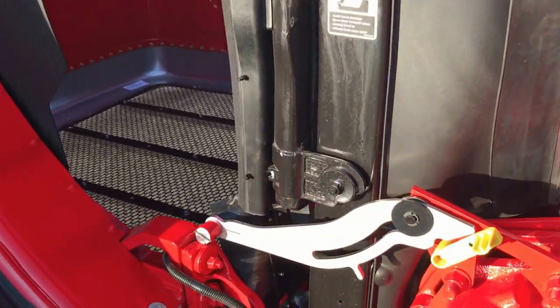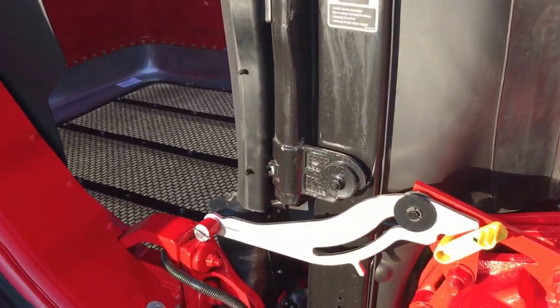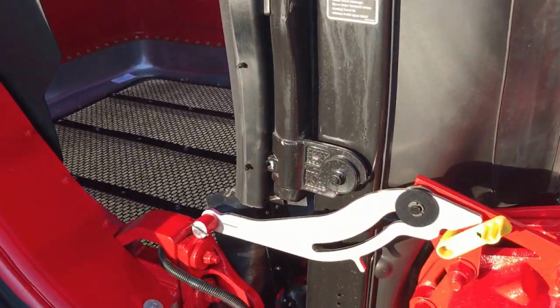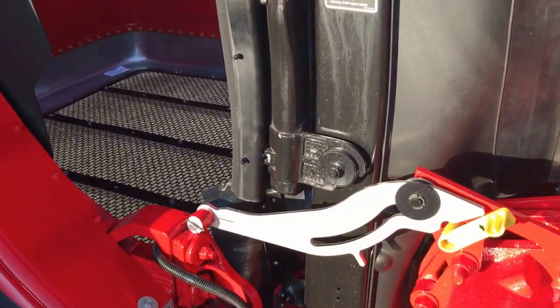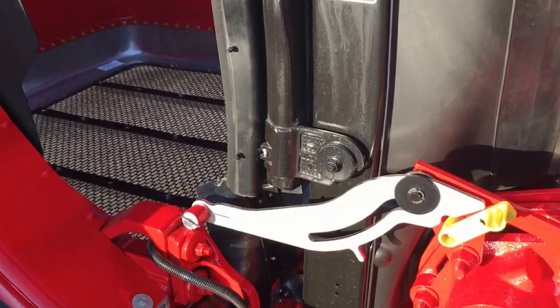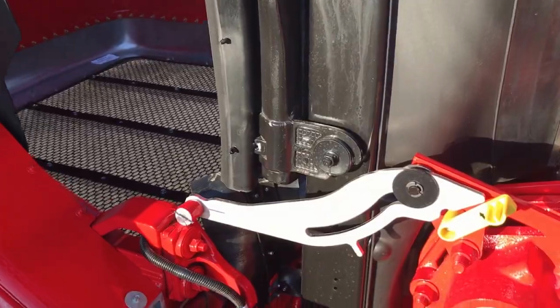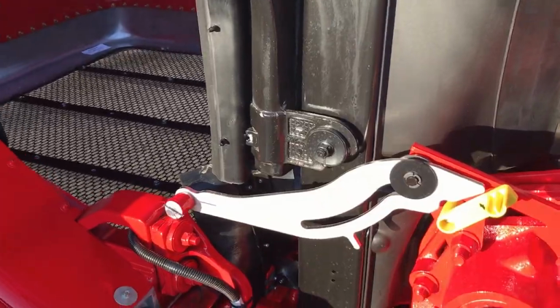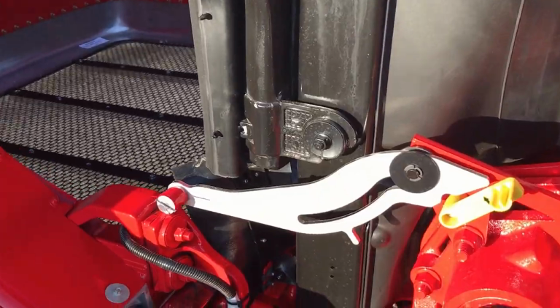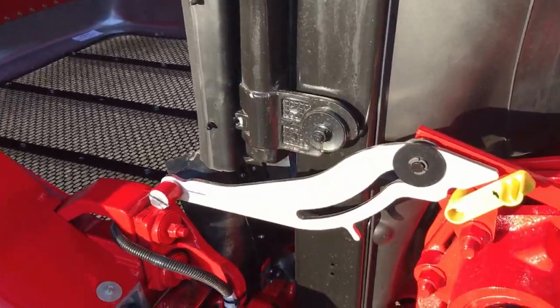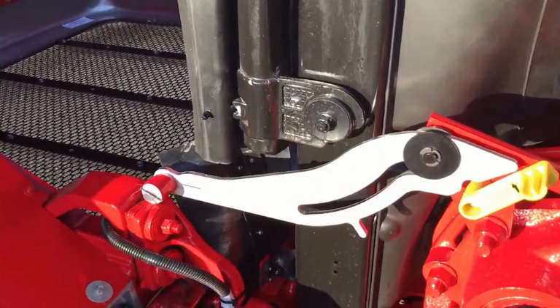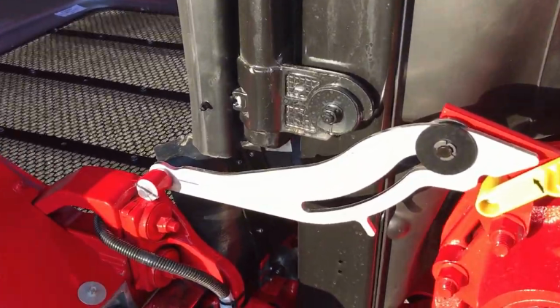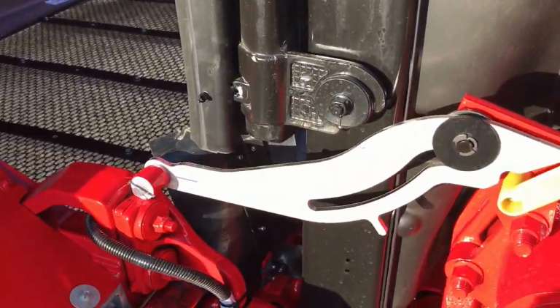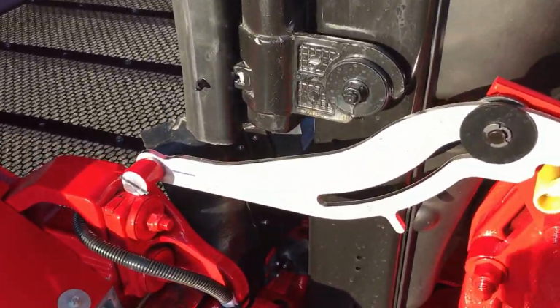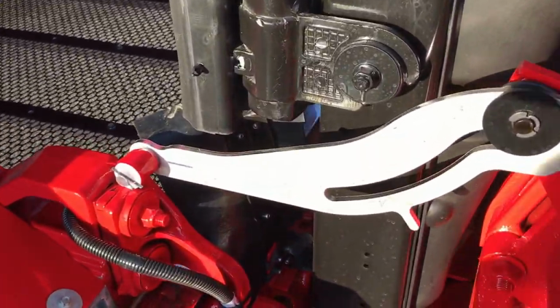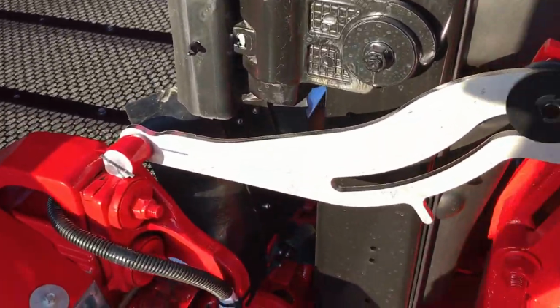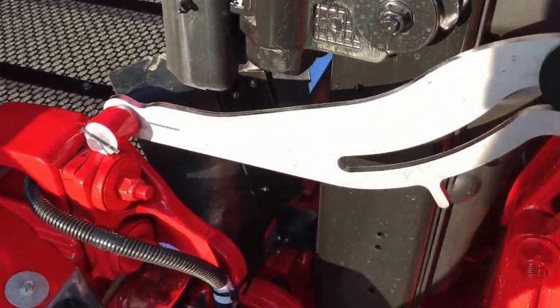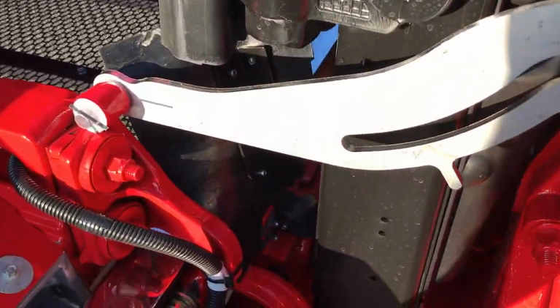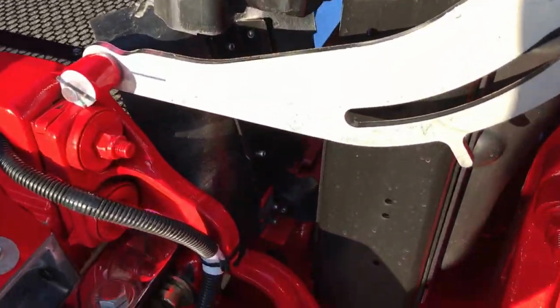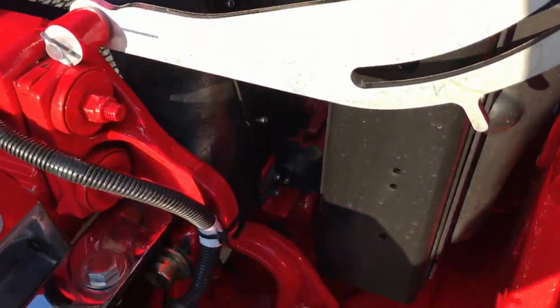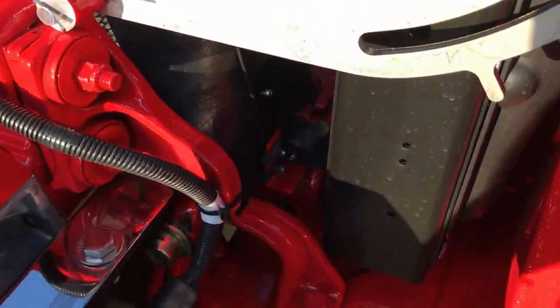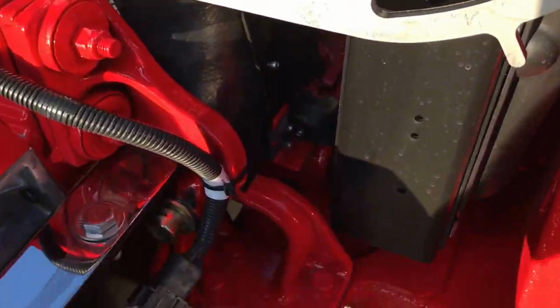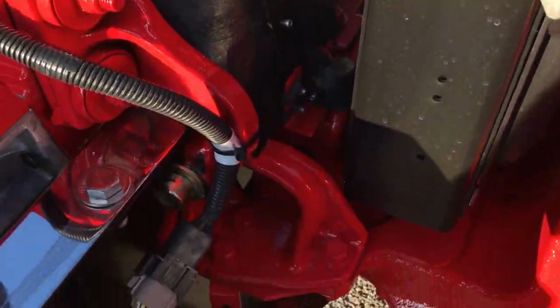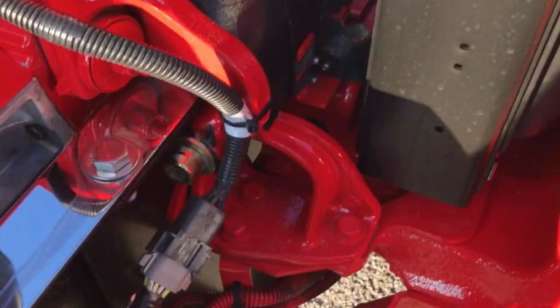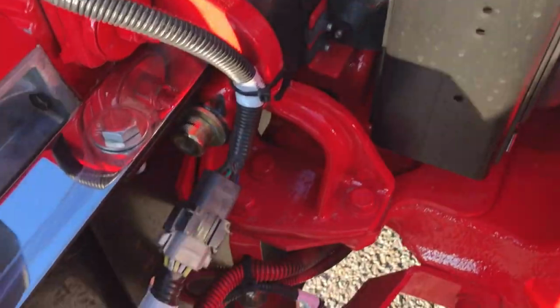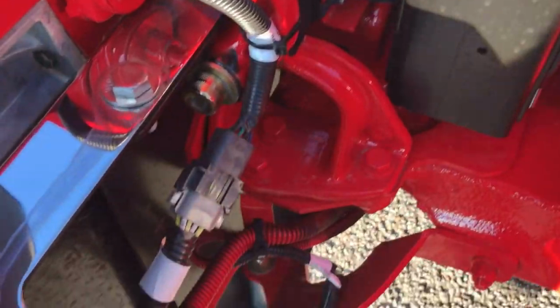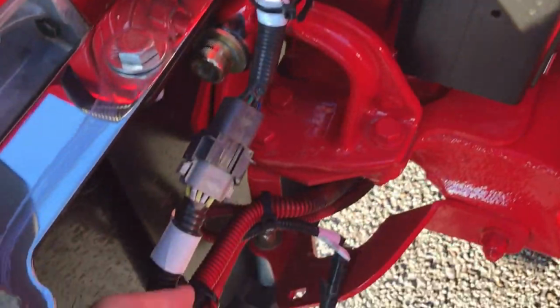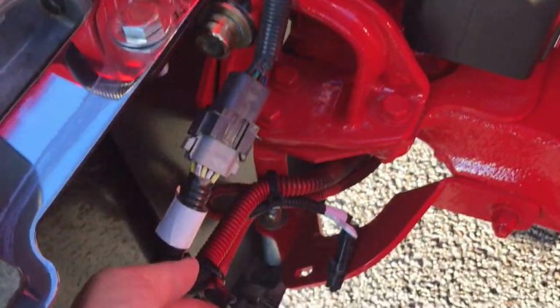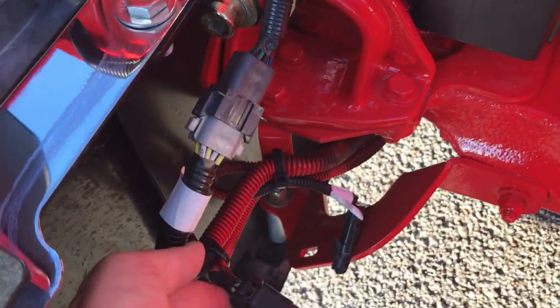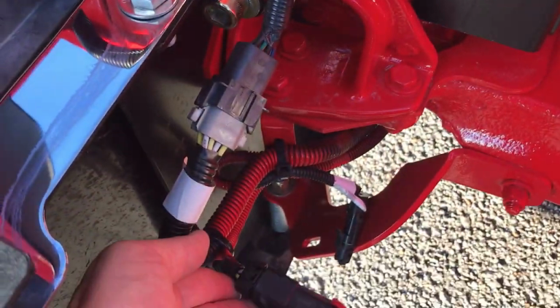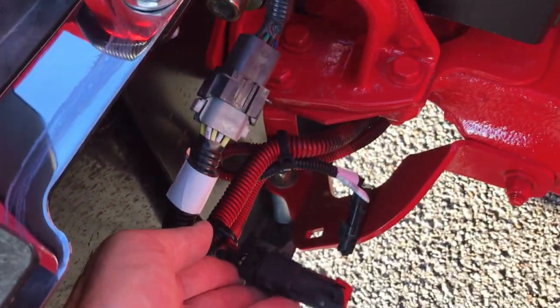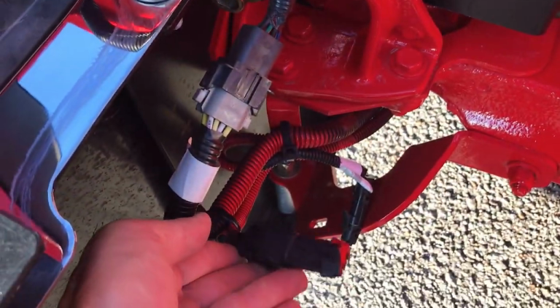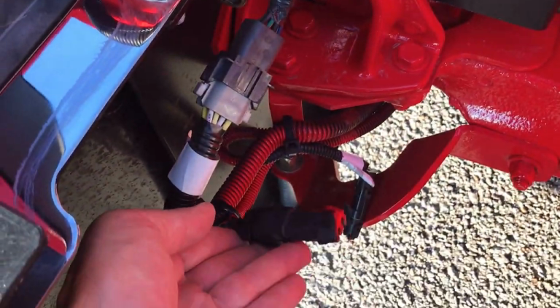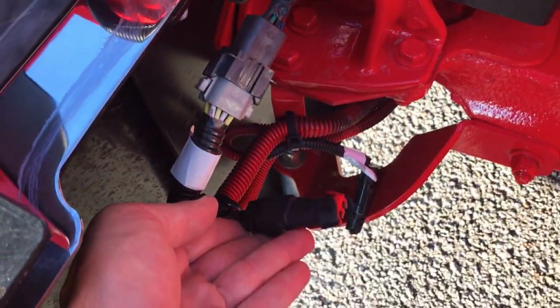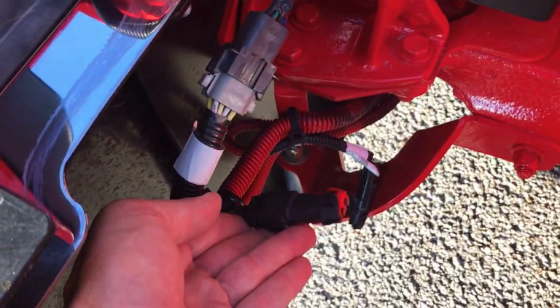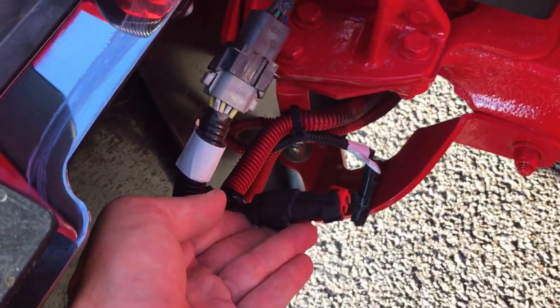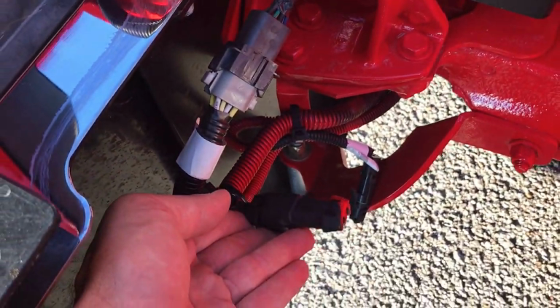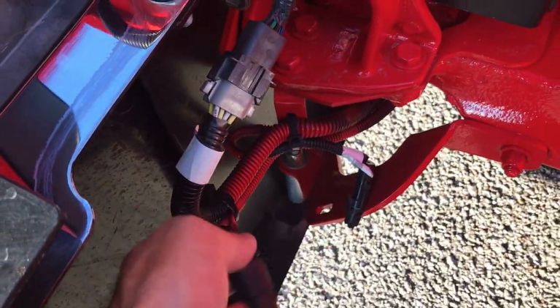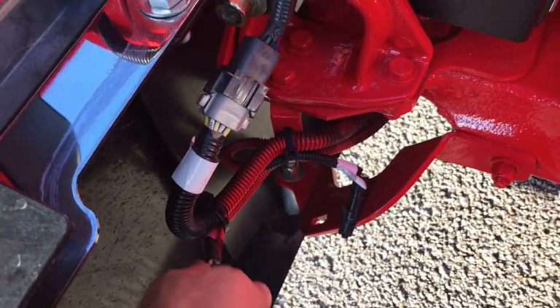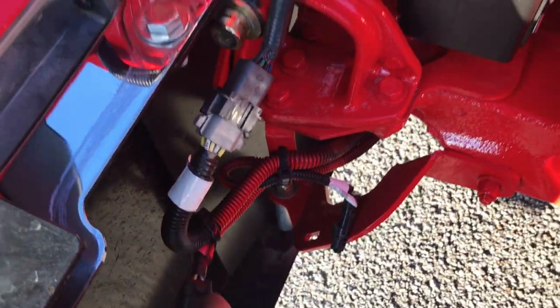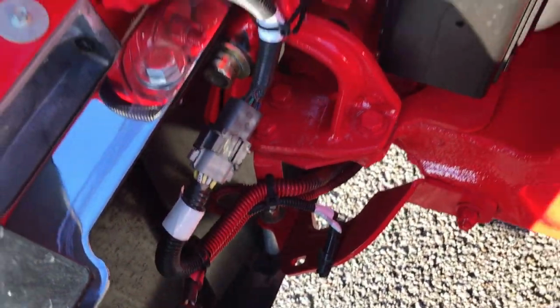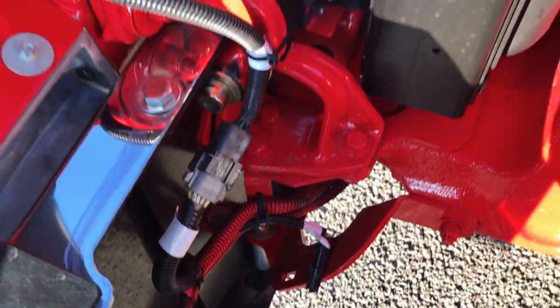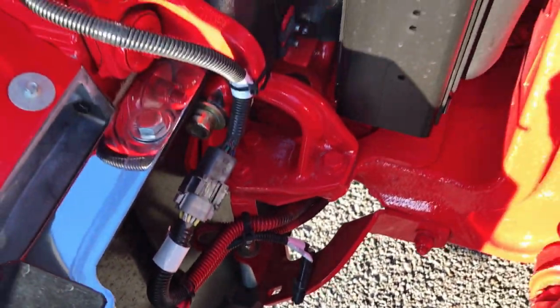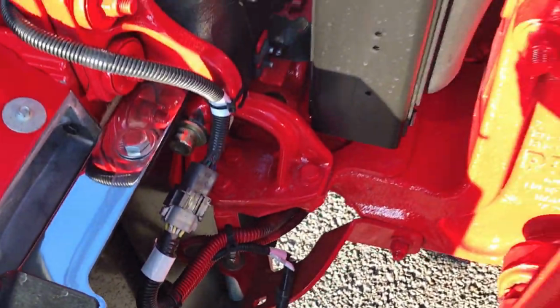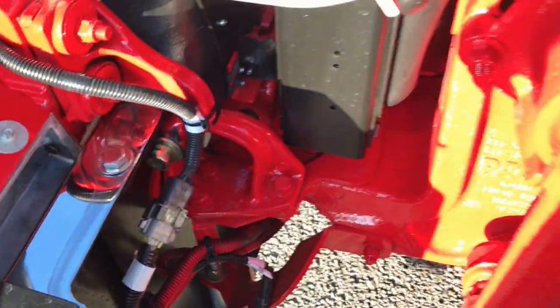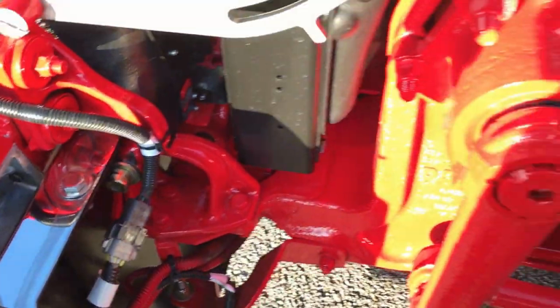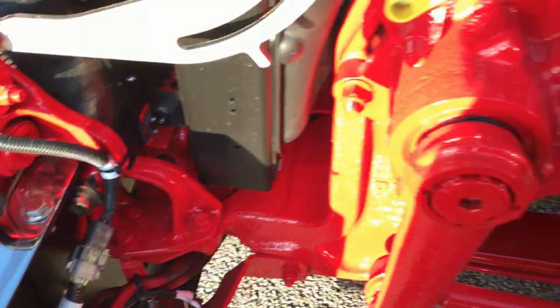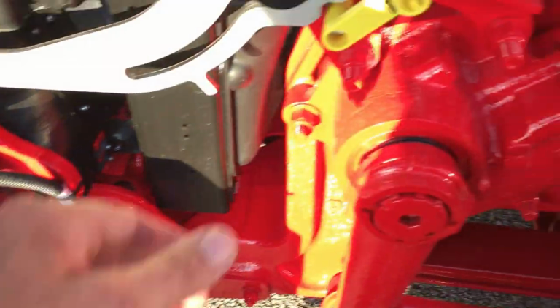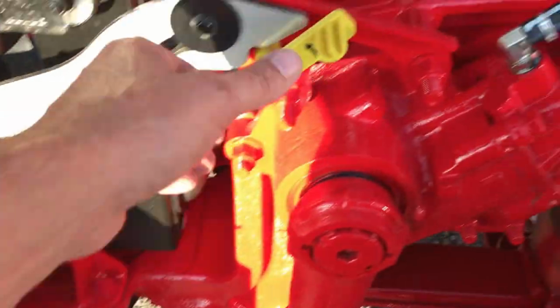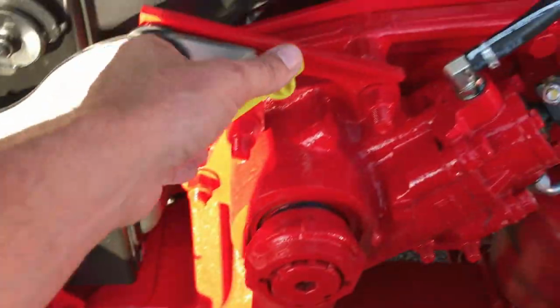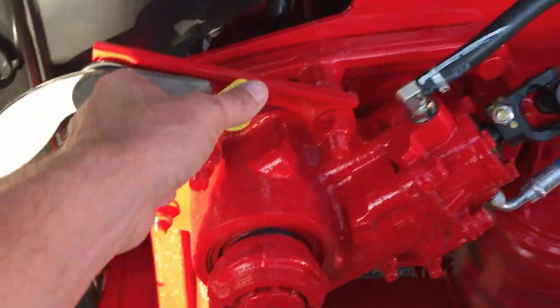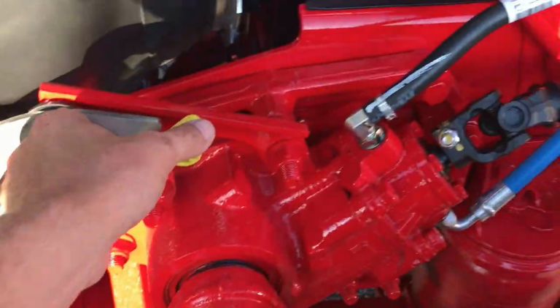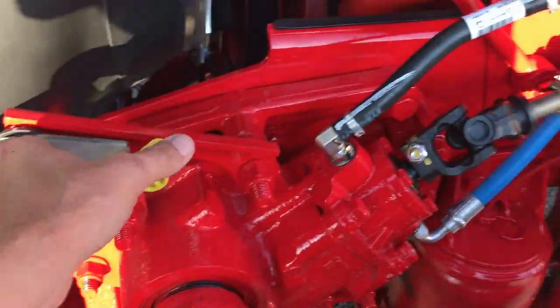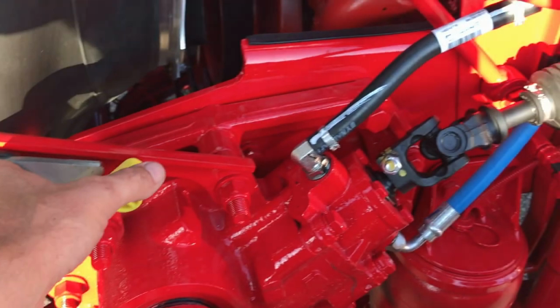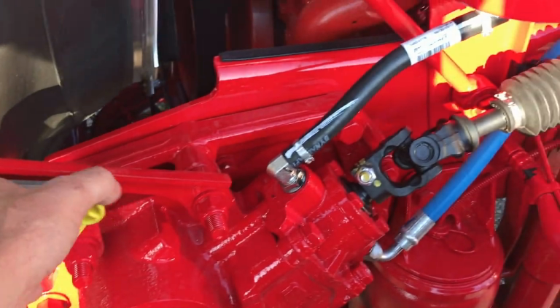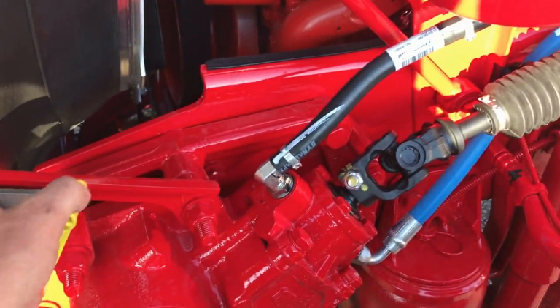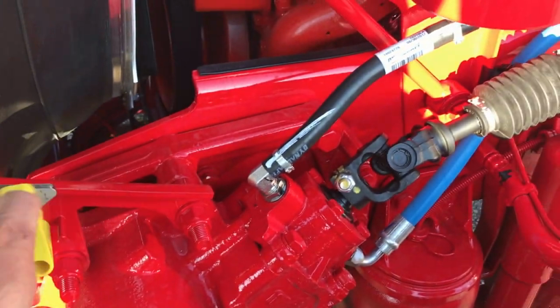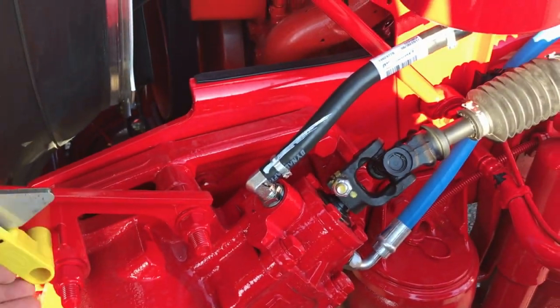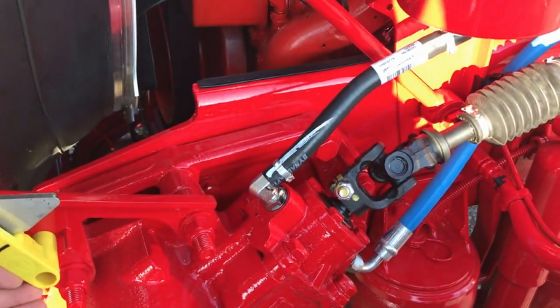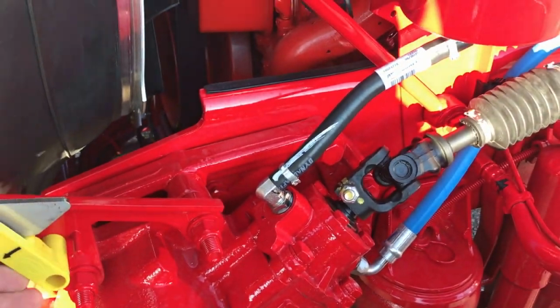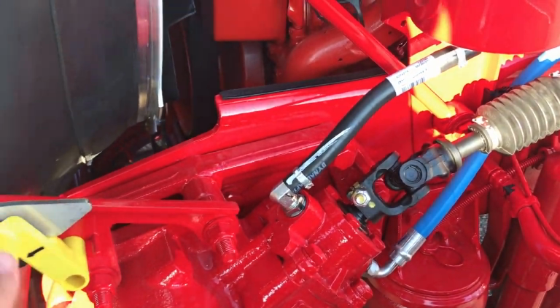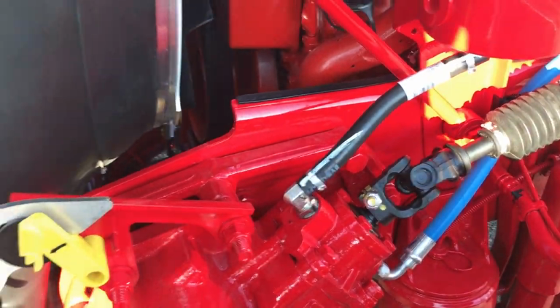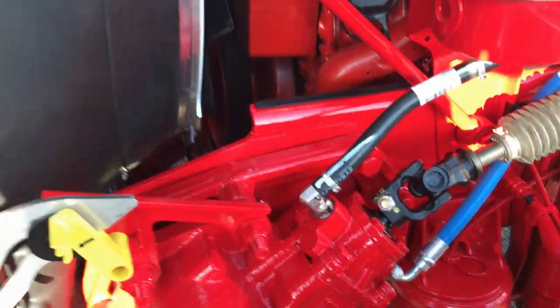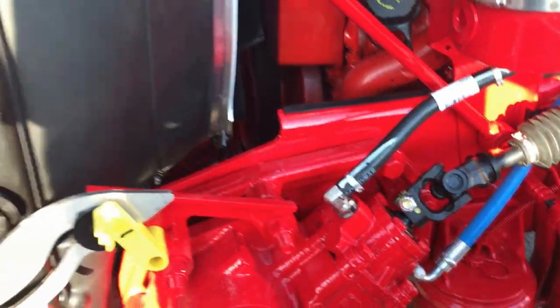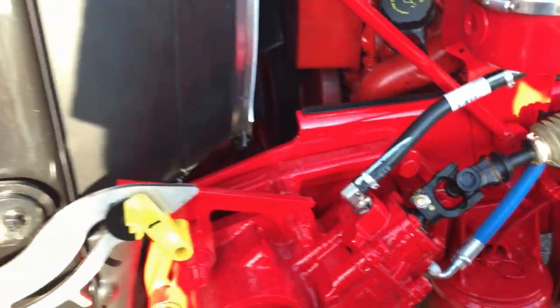Like everything else that I order, everything's already pre-wired for fog lights and ready to go if you need that.